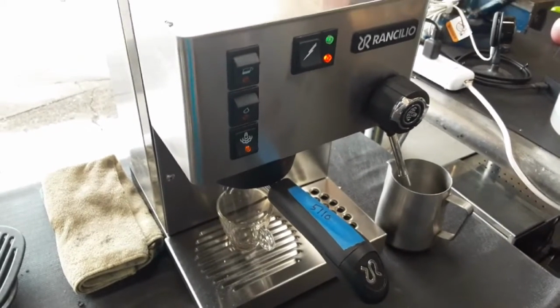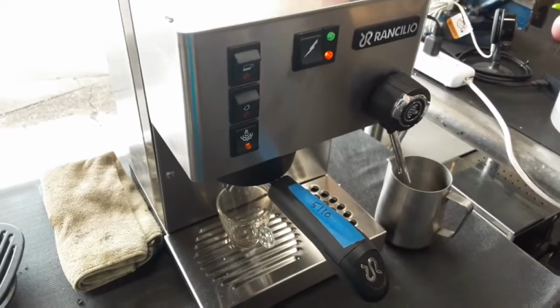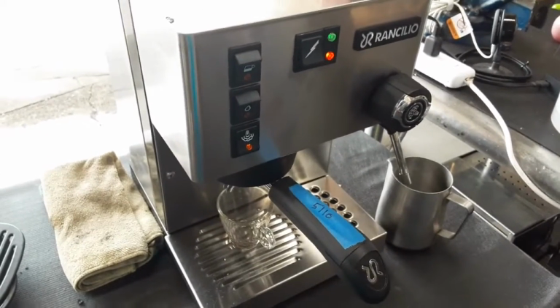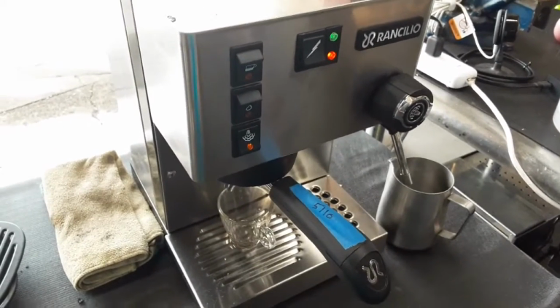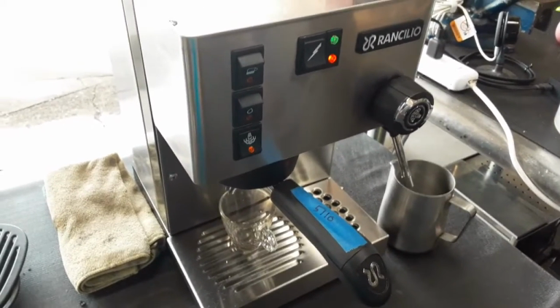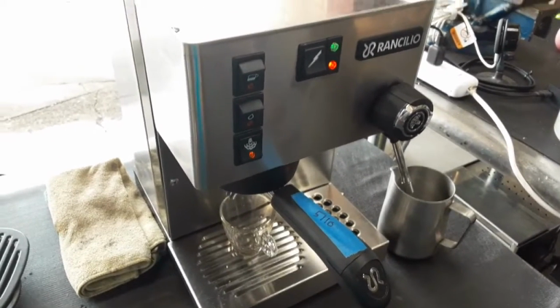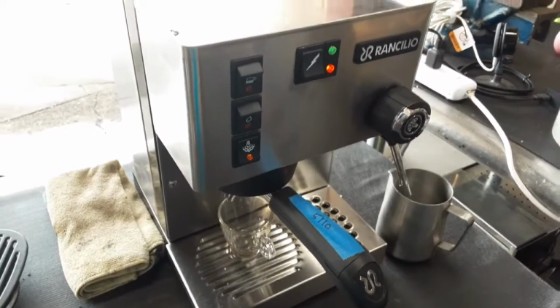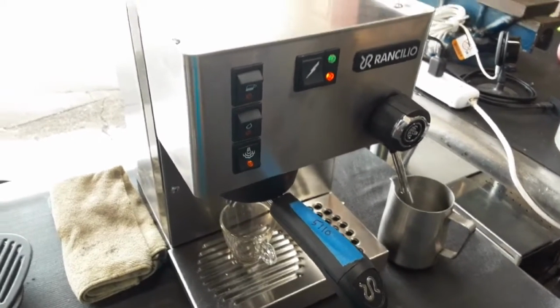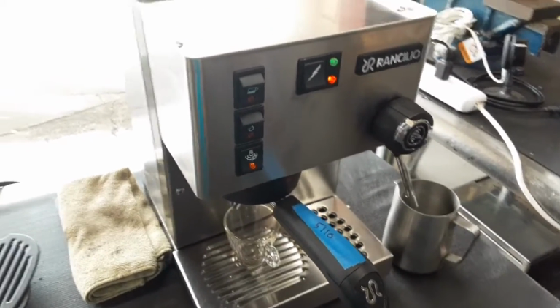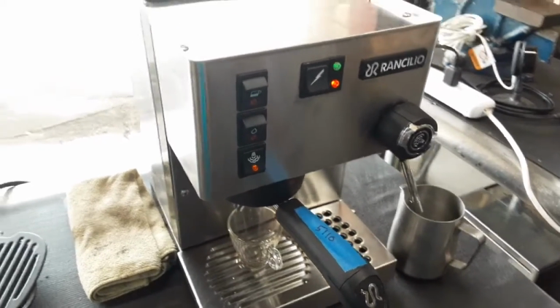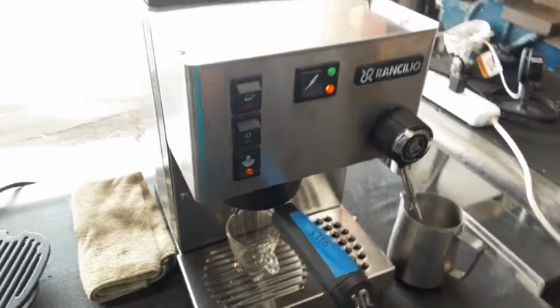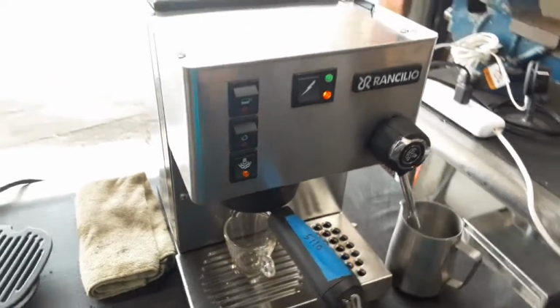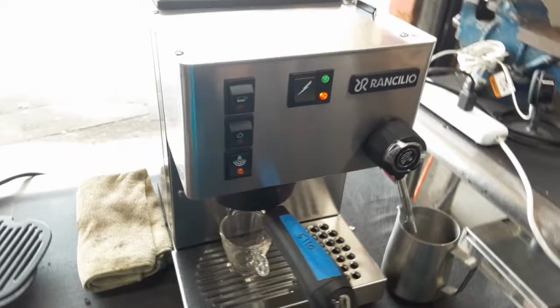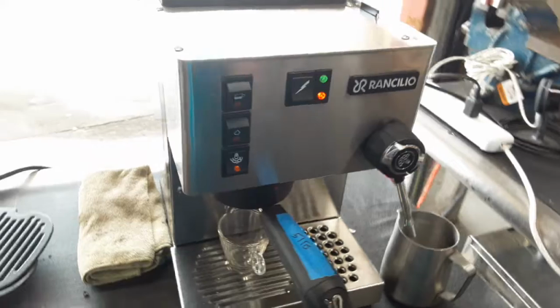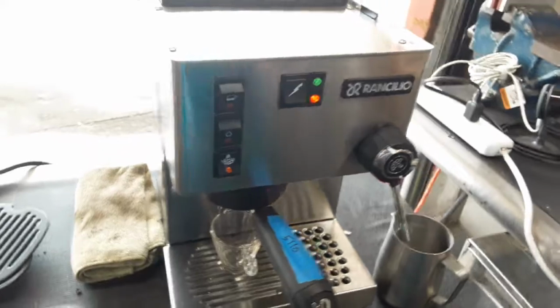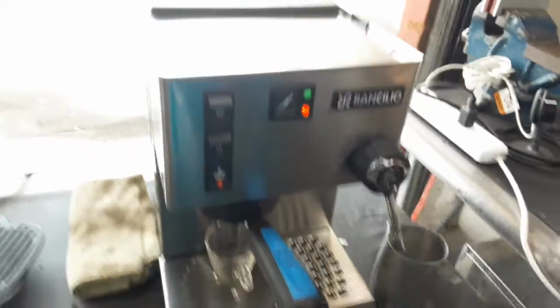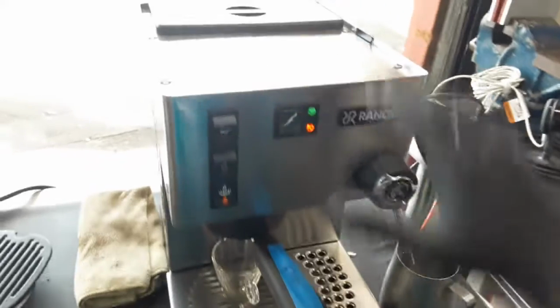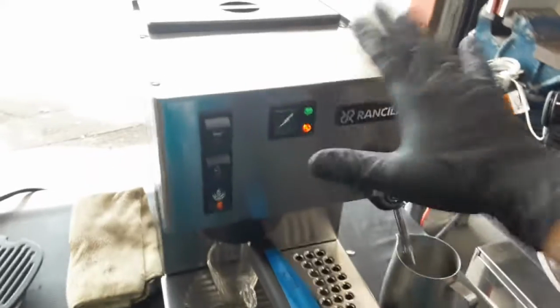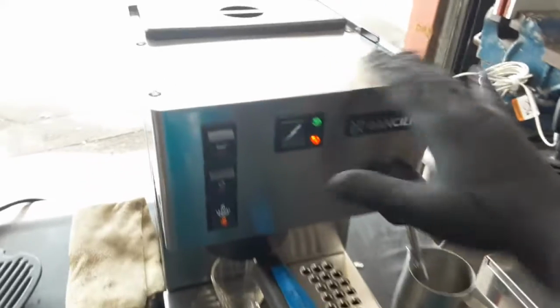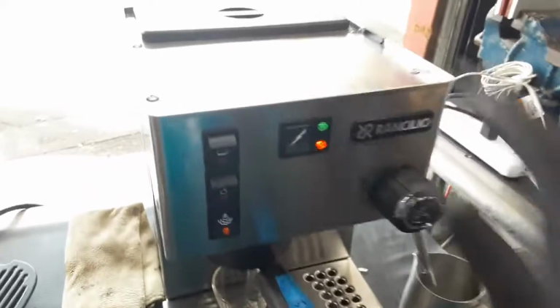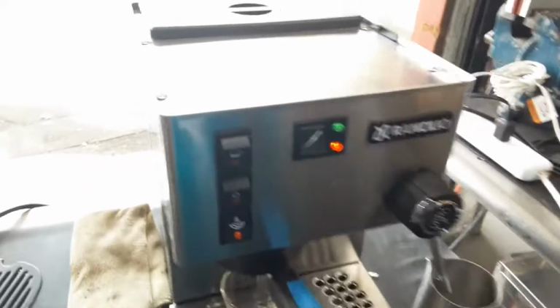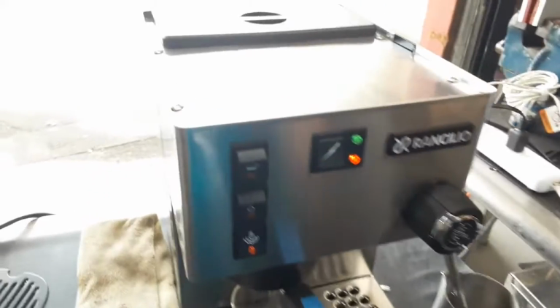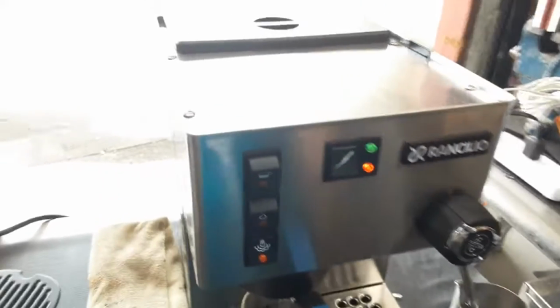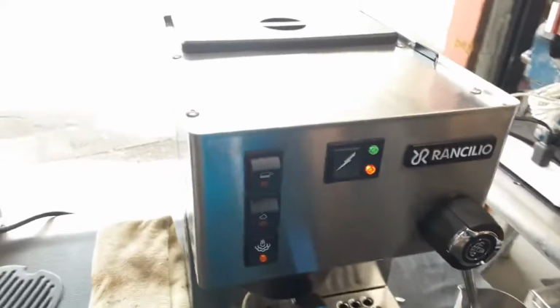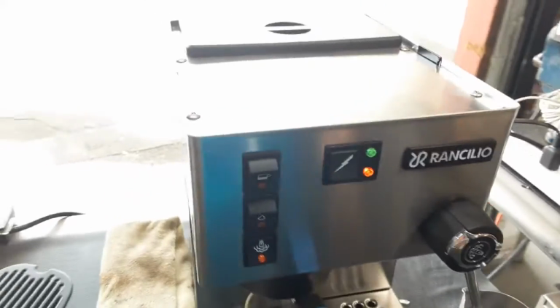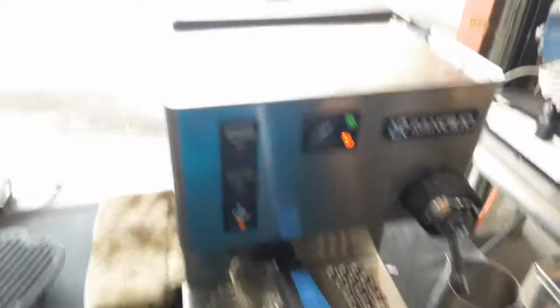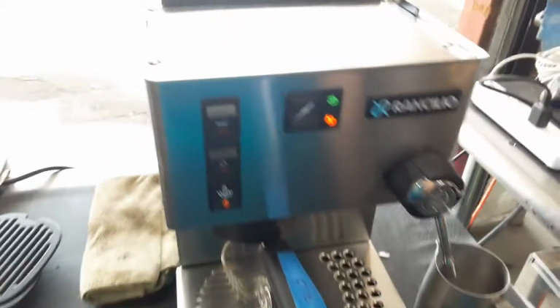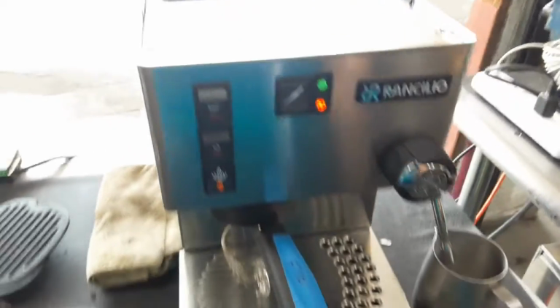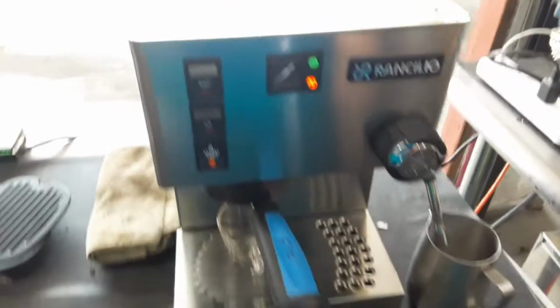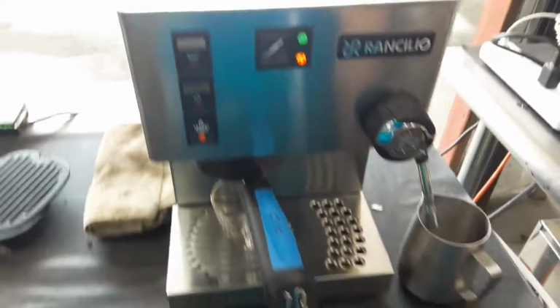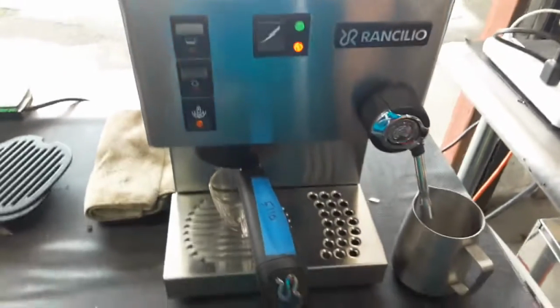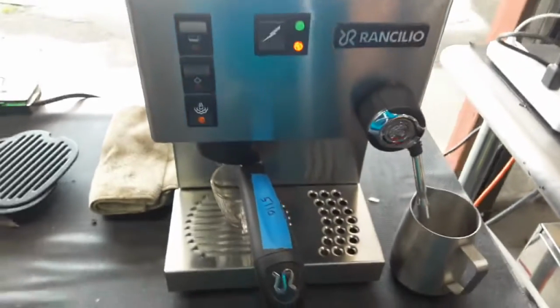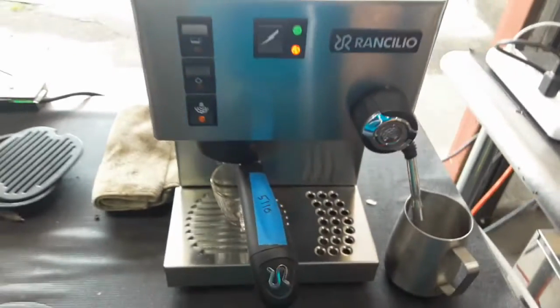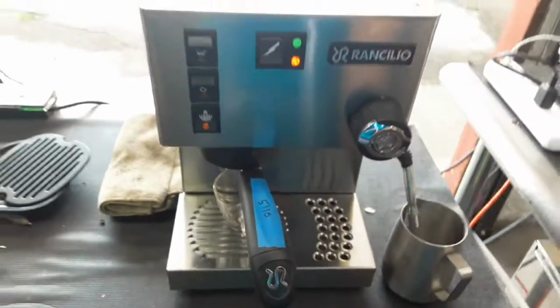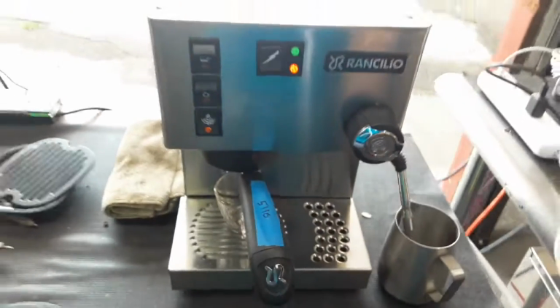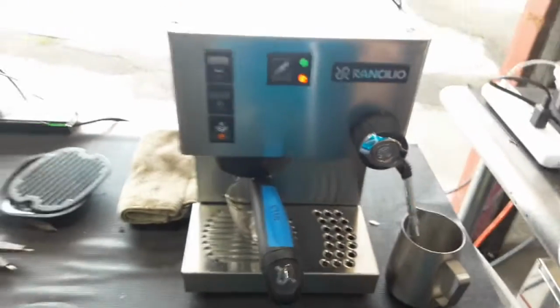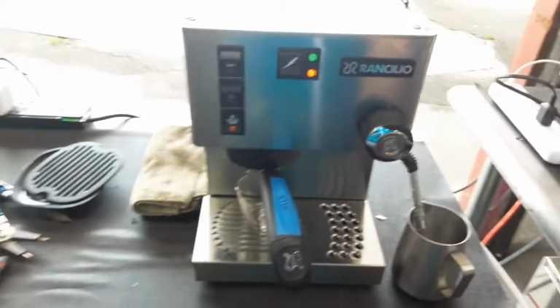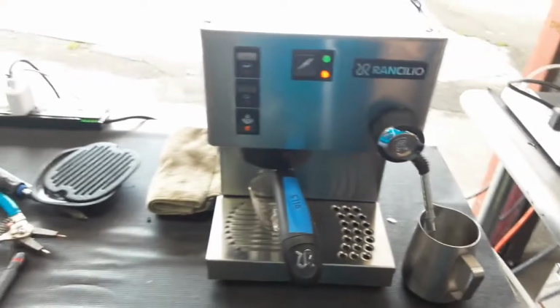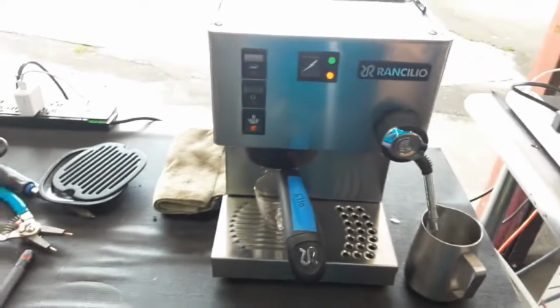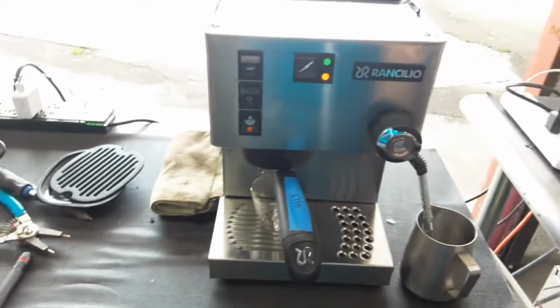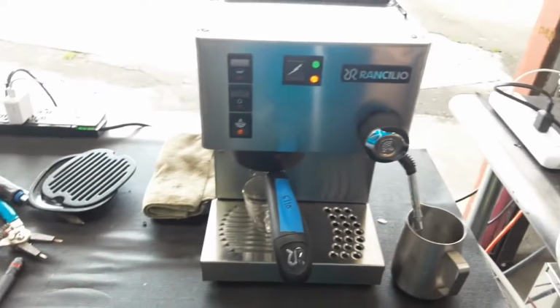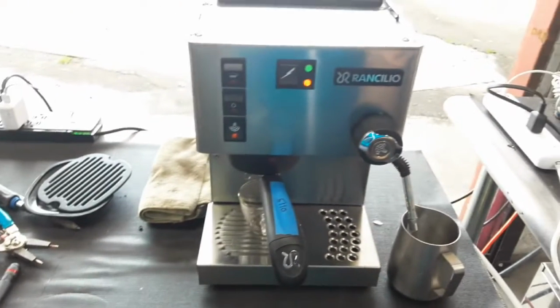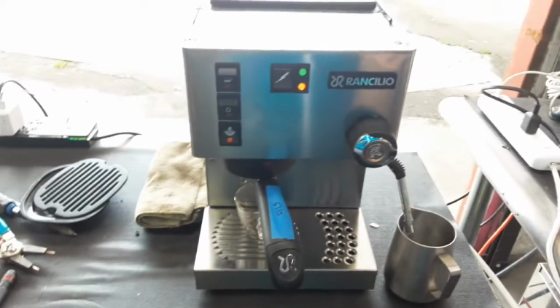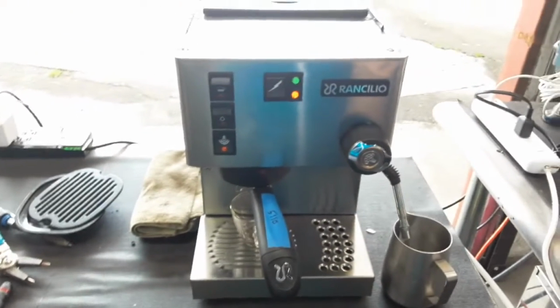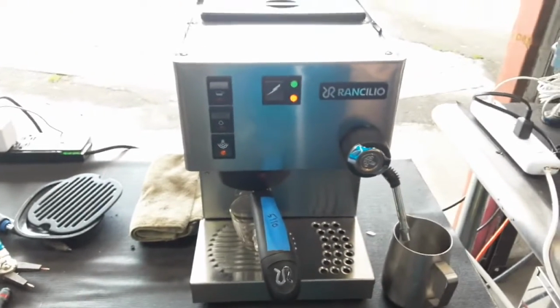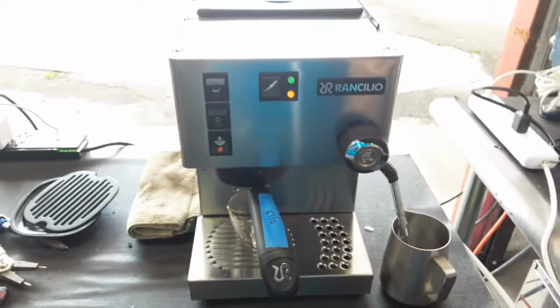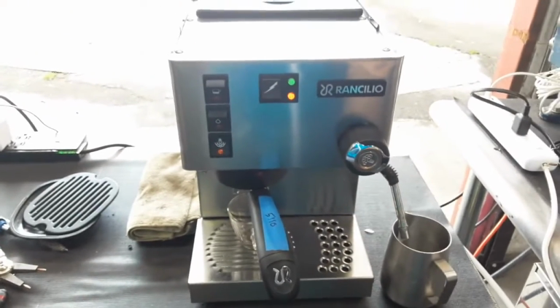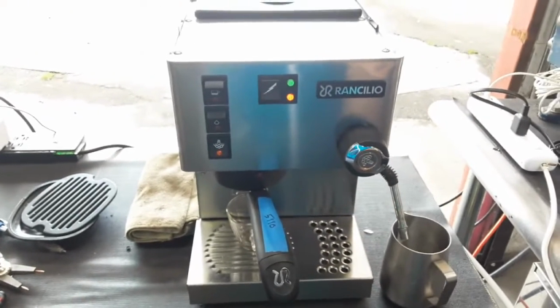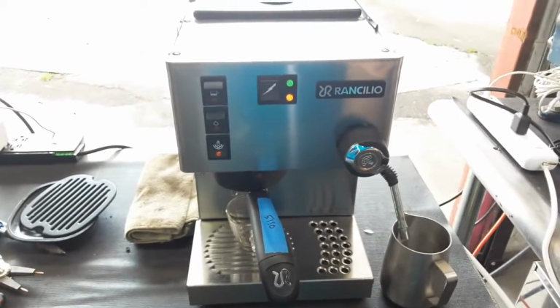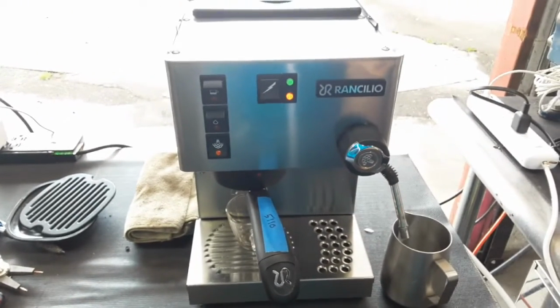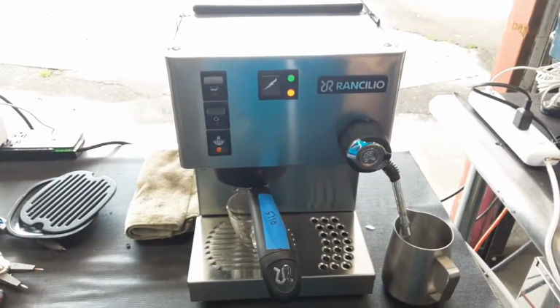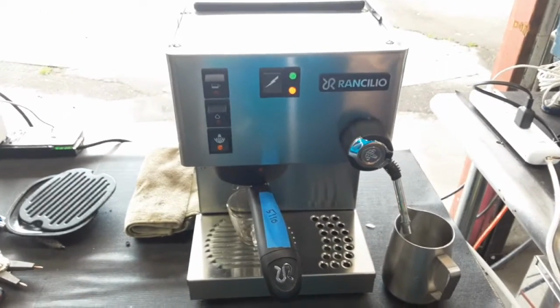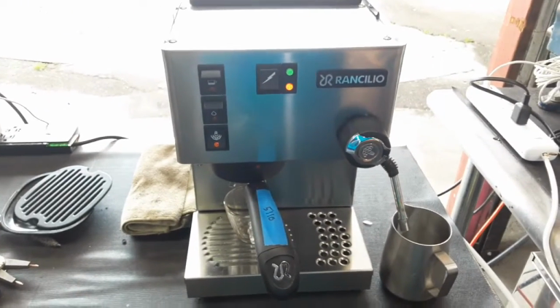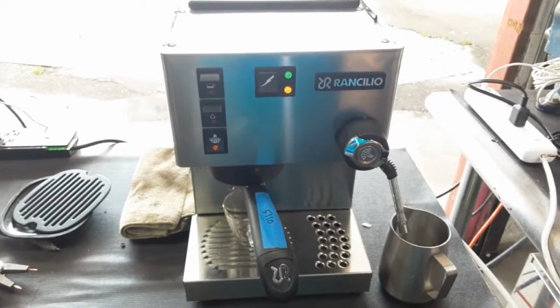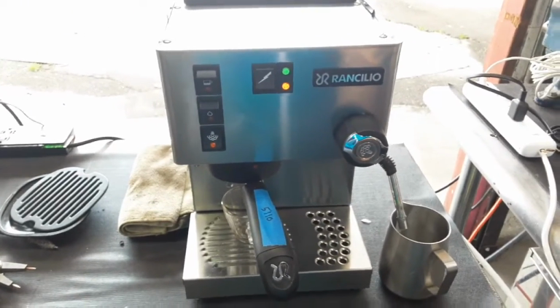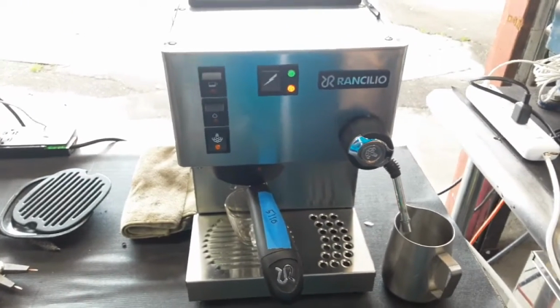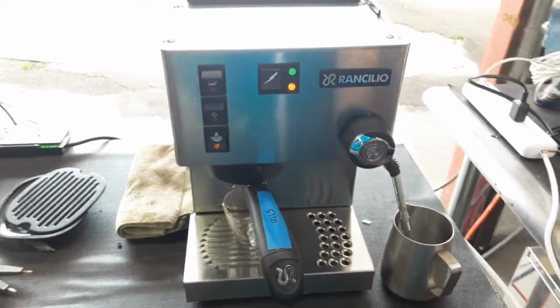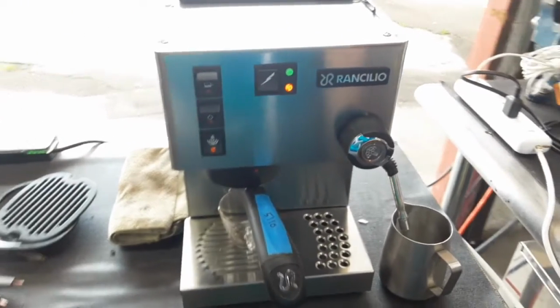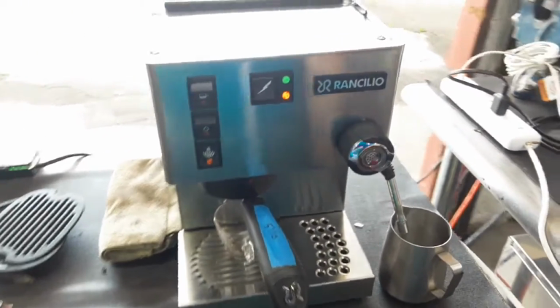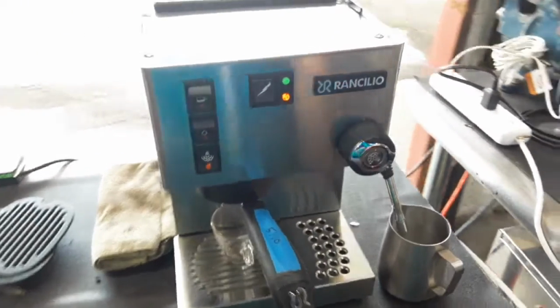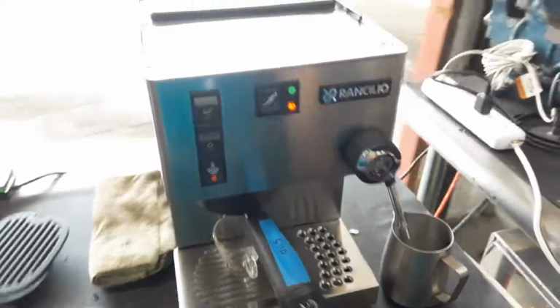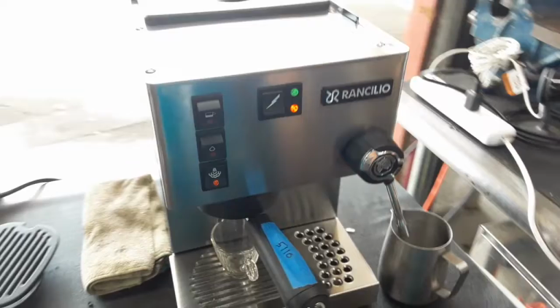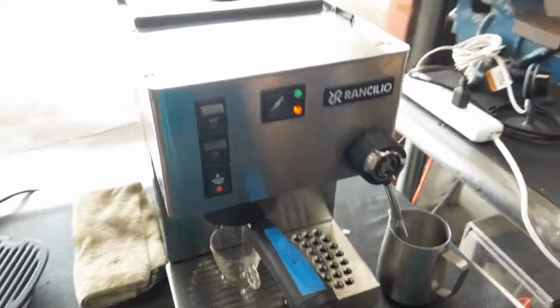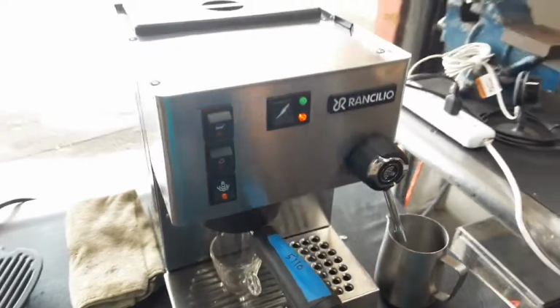We also descaled the entire boiler and did some rinsings by back flushing and cleaning the group head. So that's what we did.